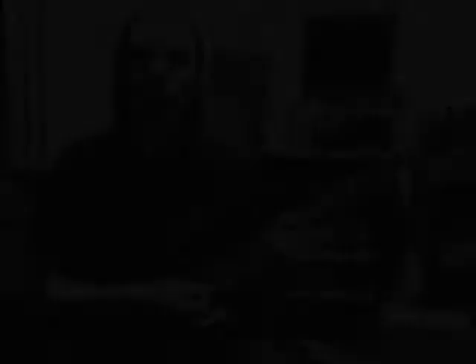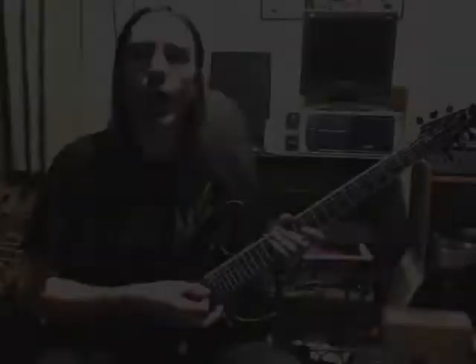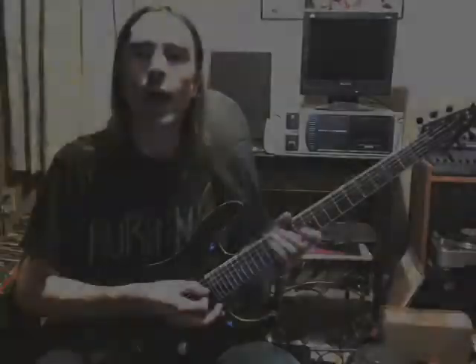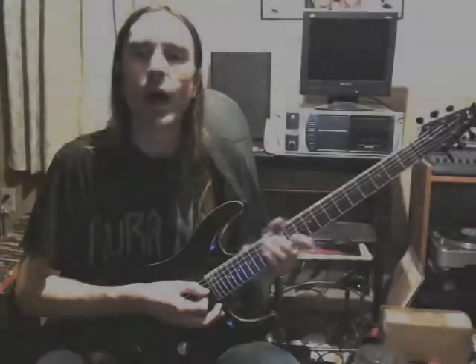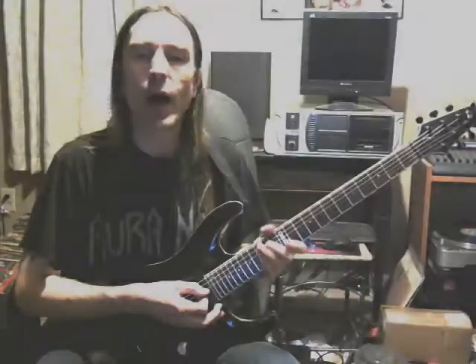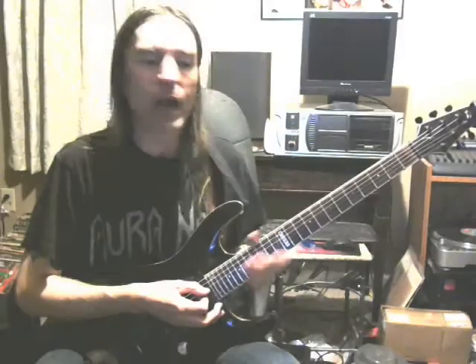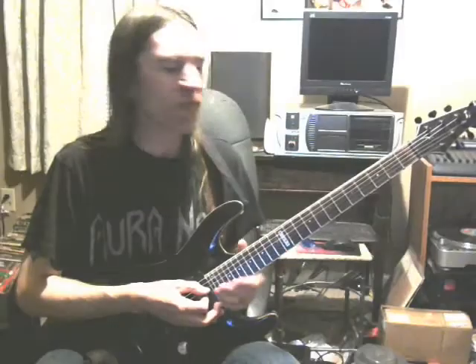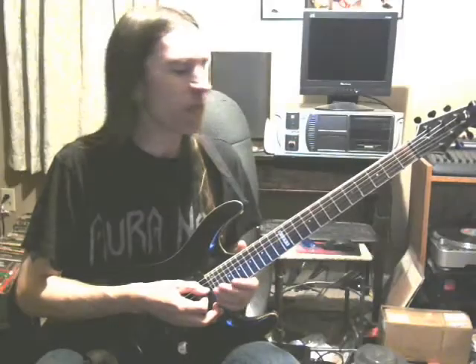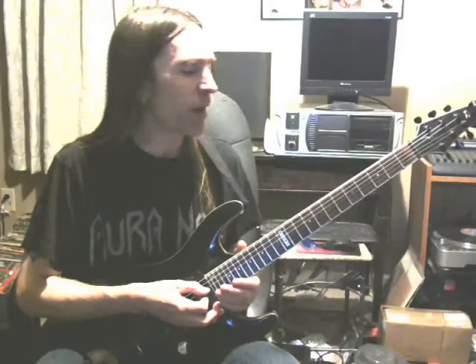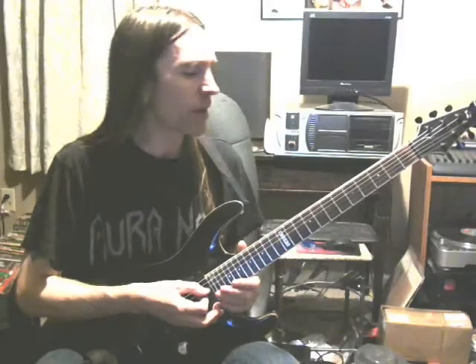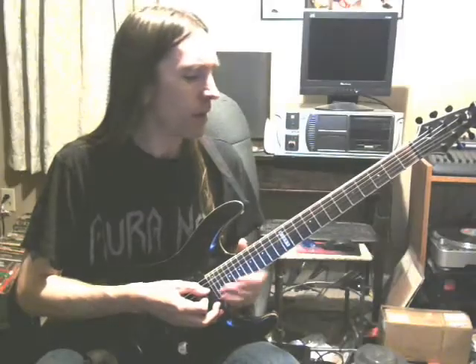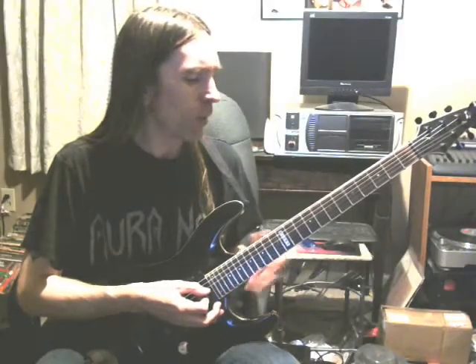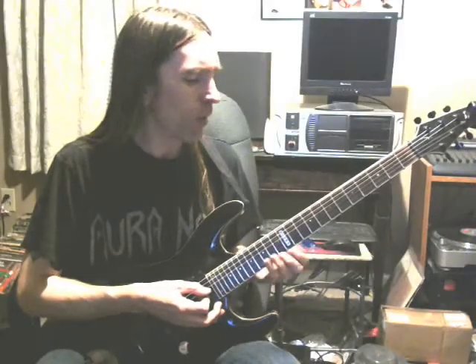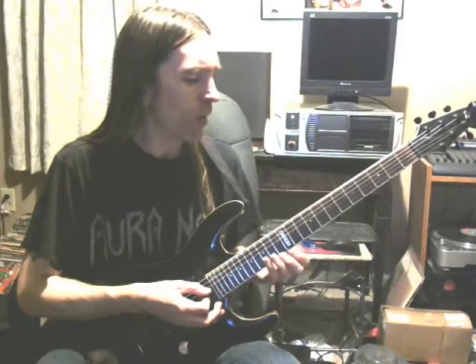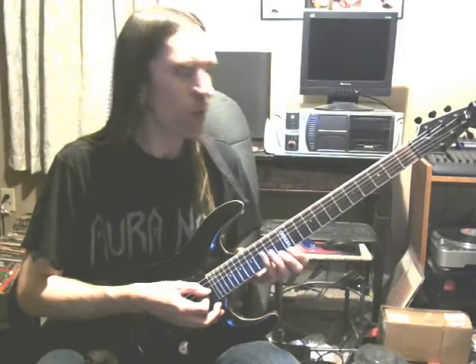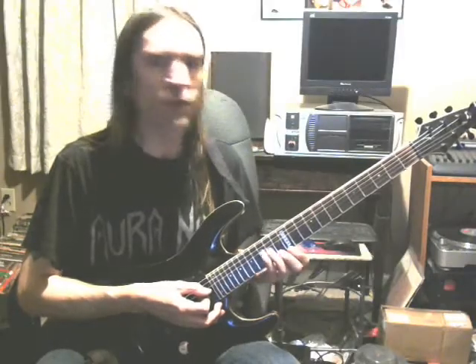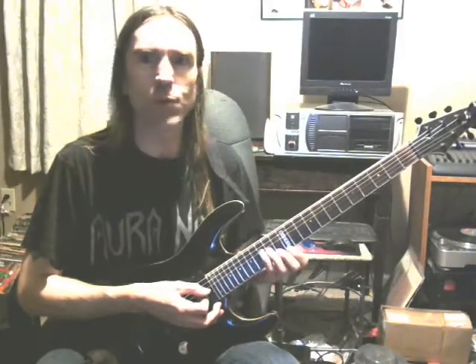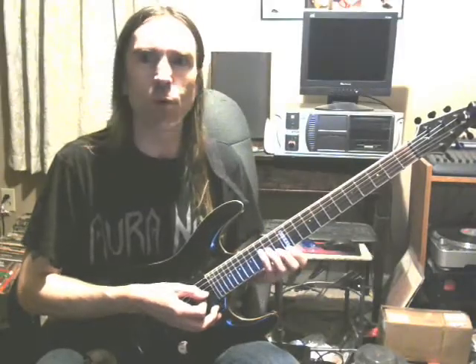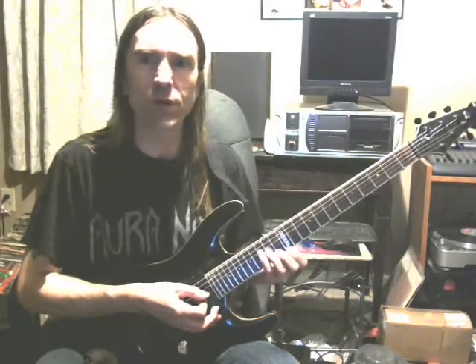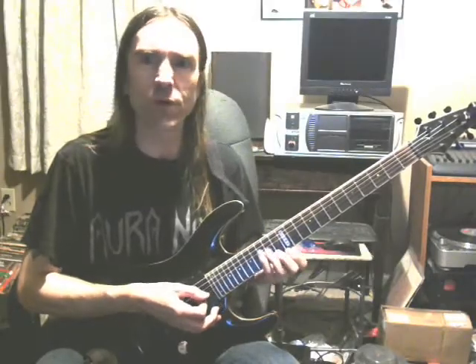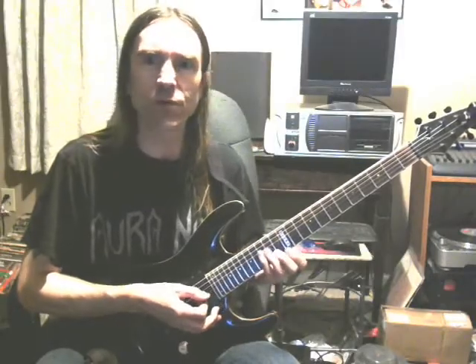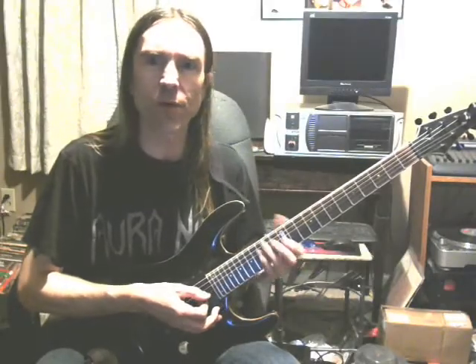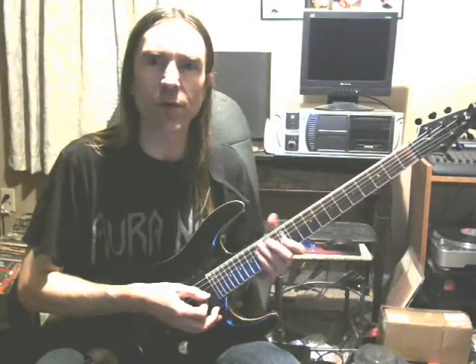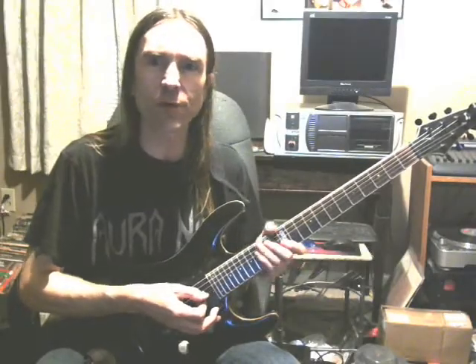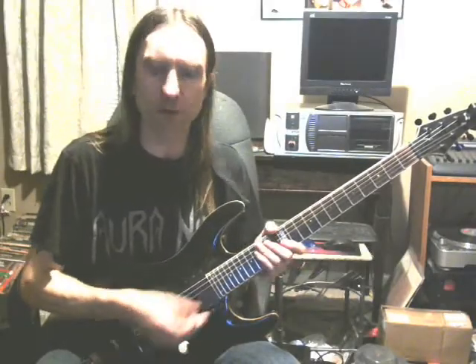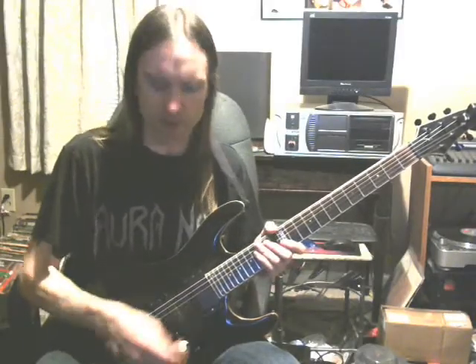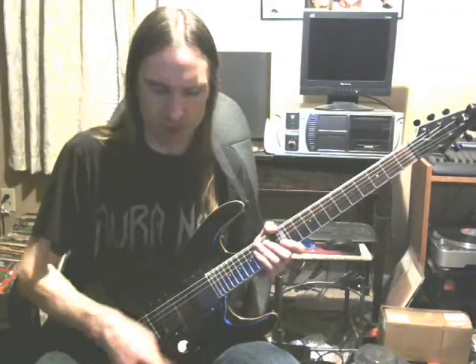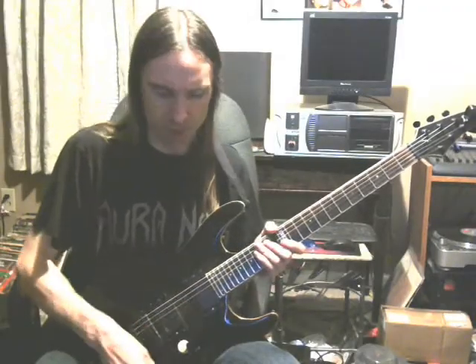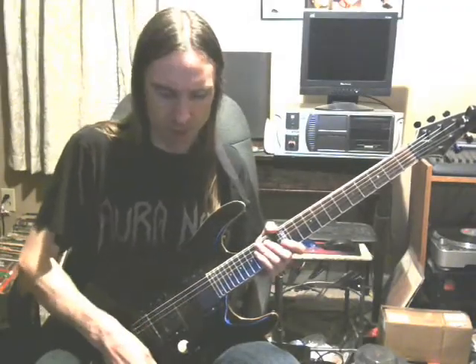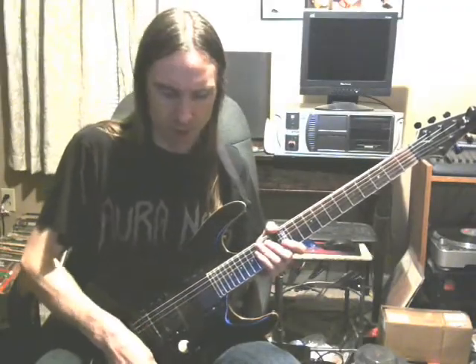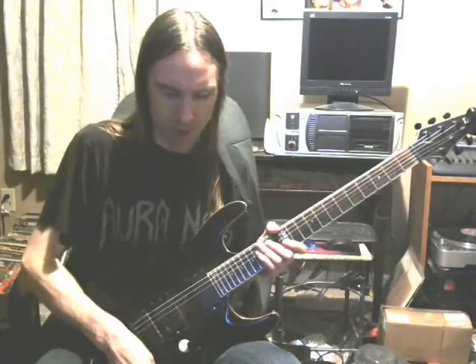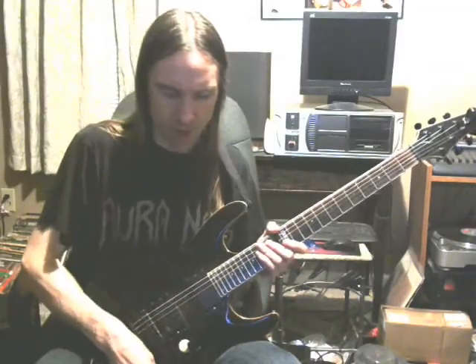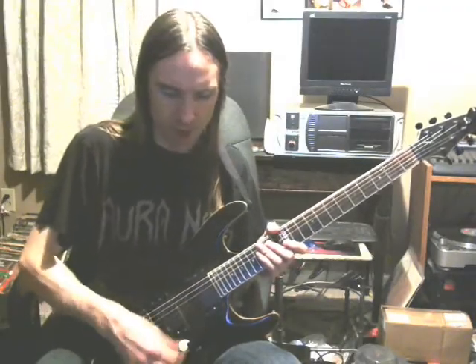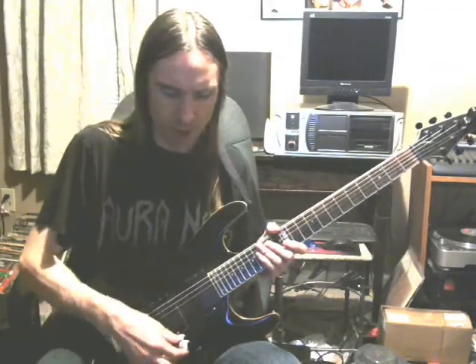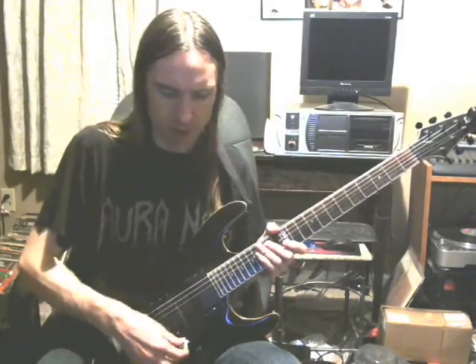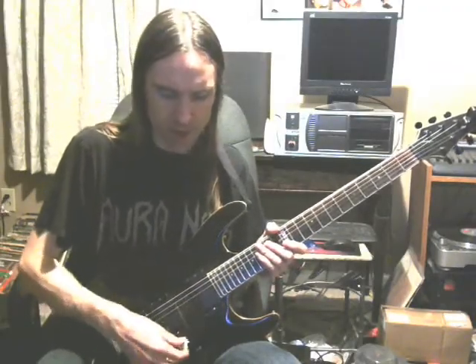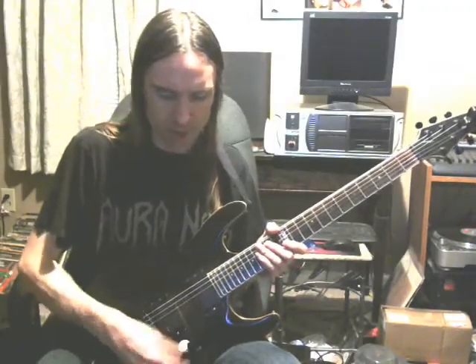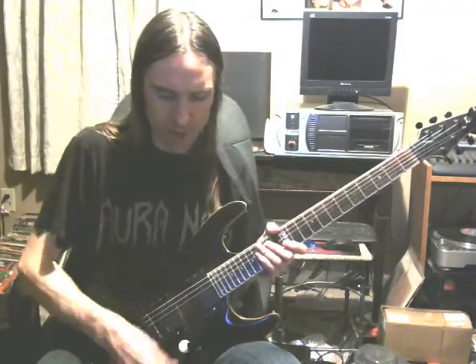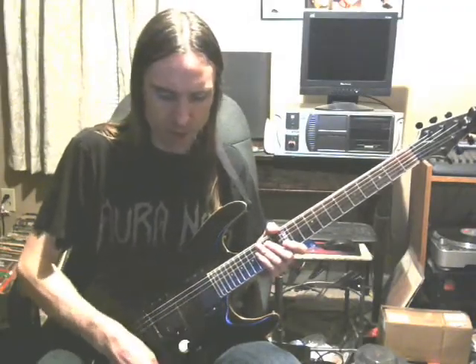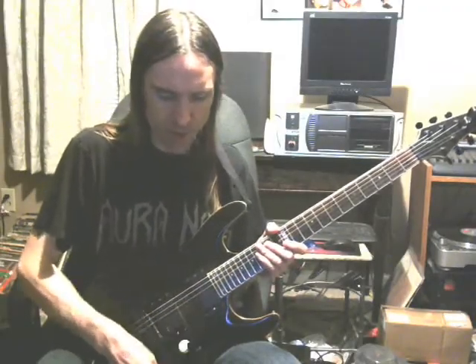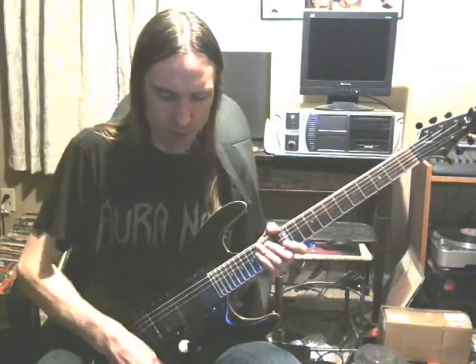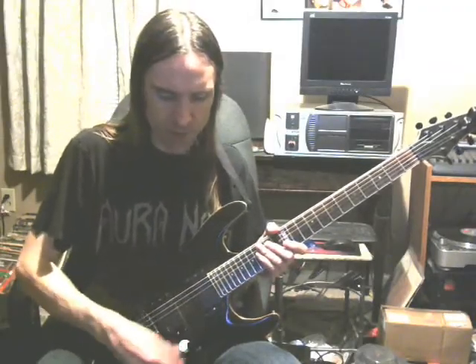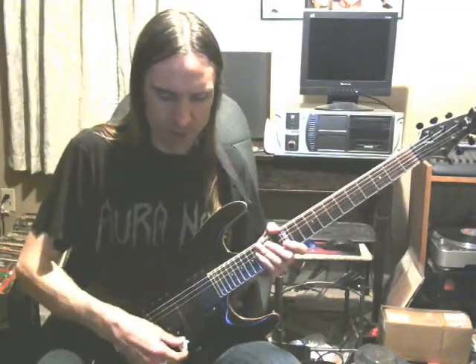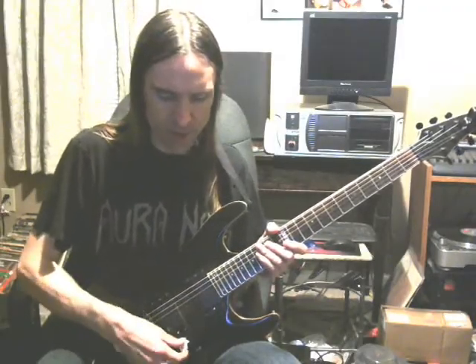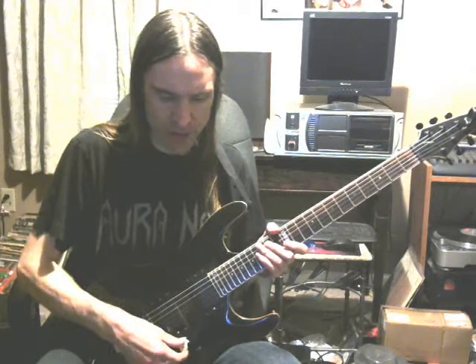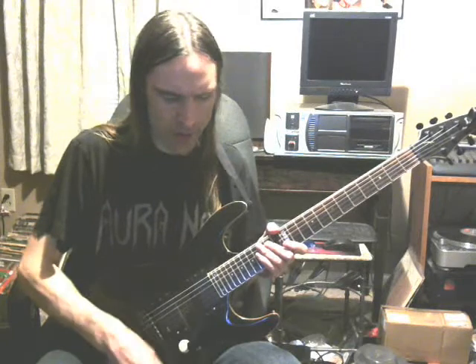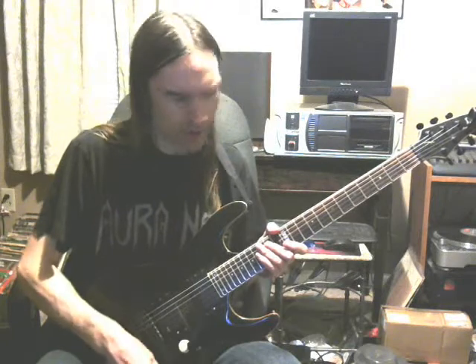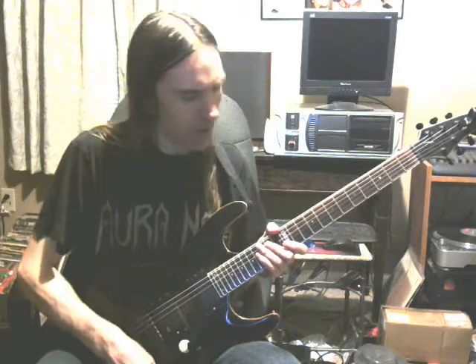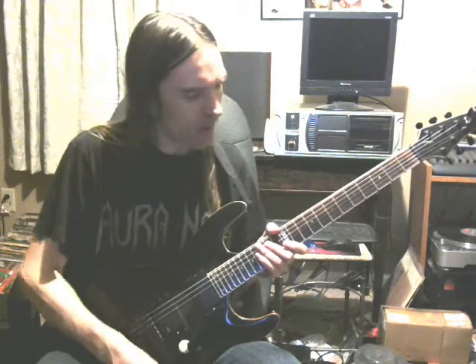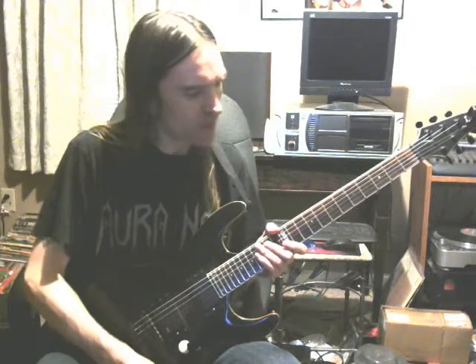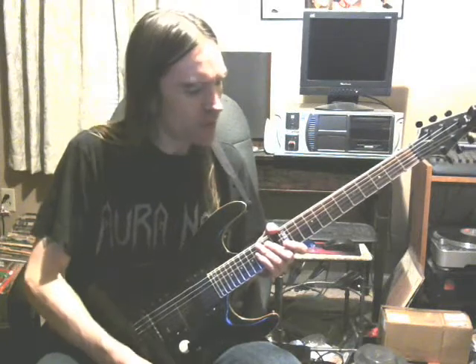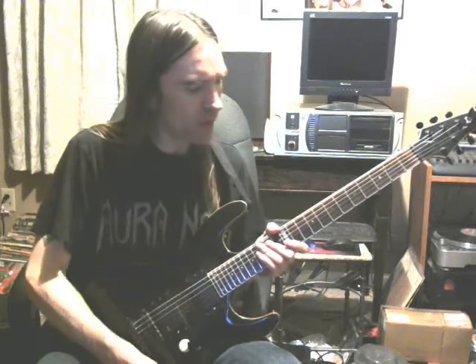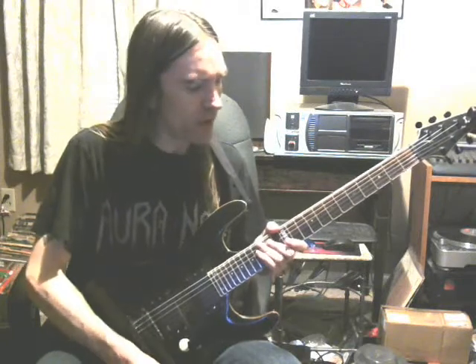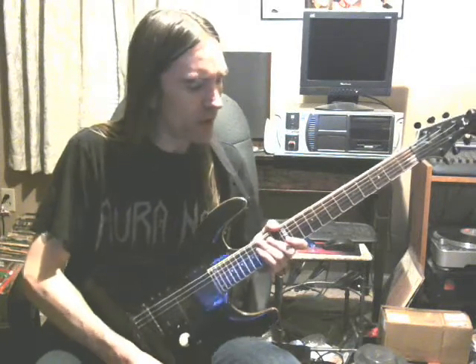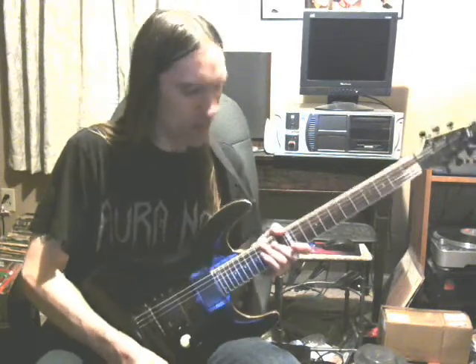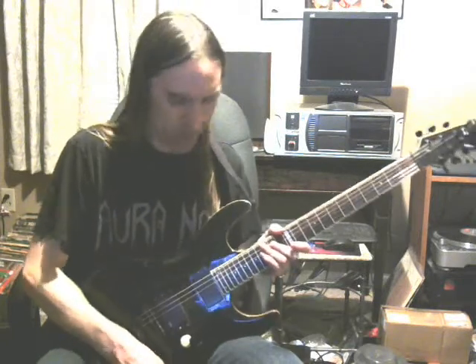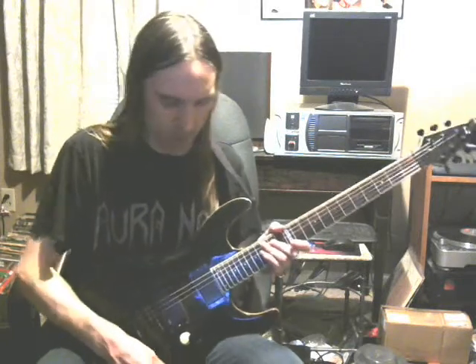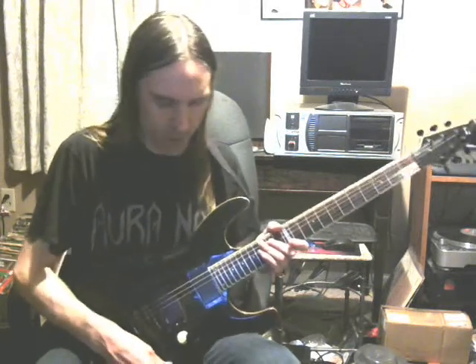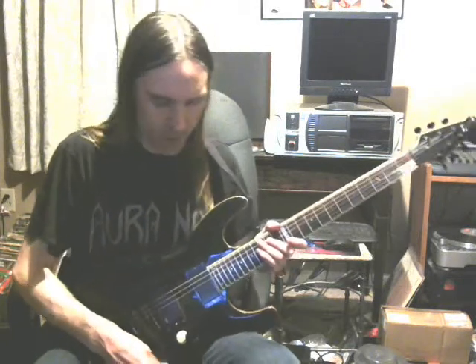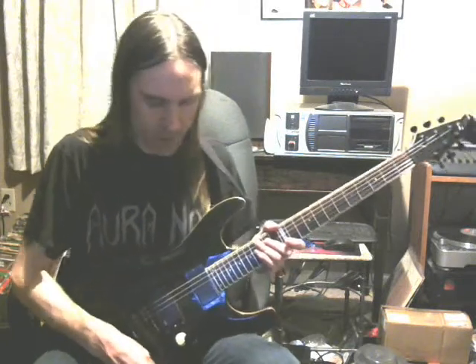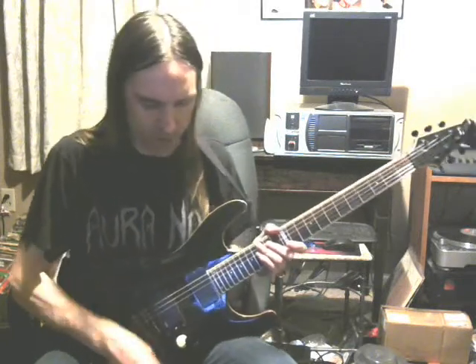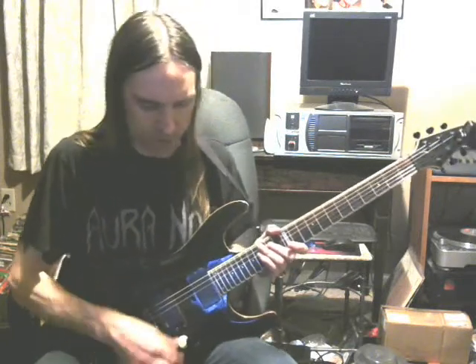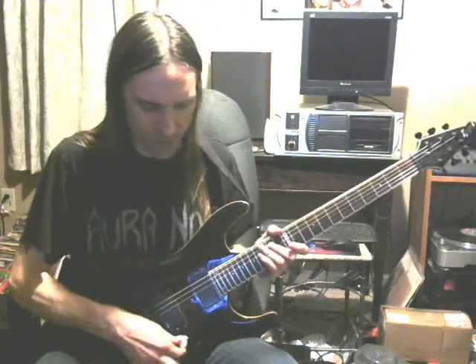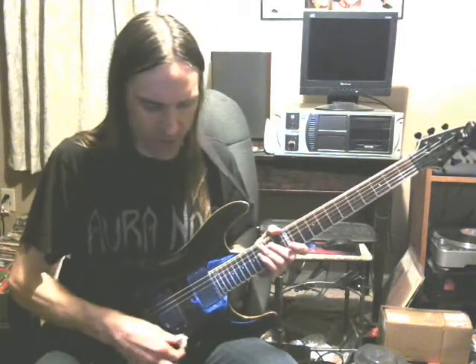Hi everybody, welcome once more to Tuesday Wrist with Tim. I'm going to keep it short and sweet this week, but I'm going to show something.